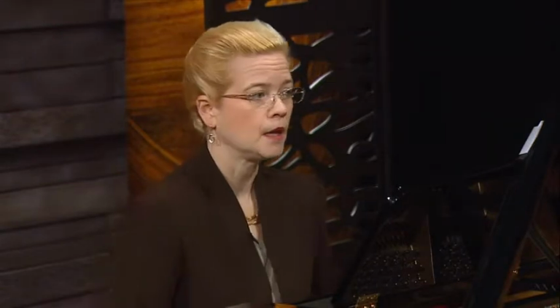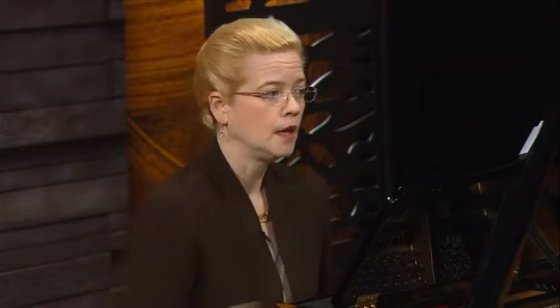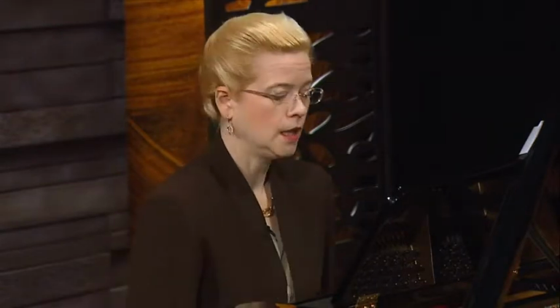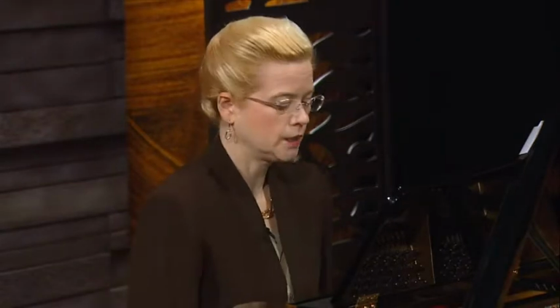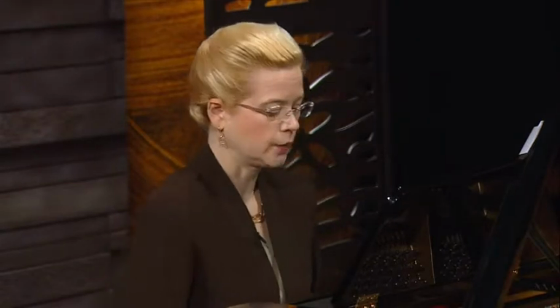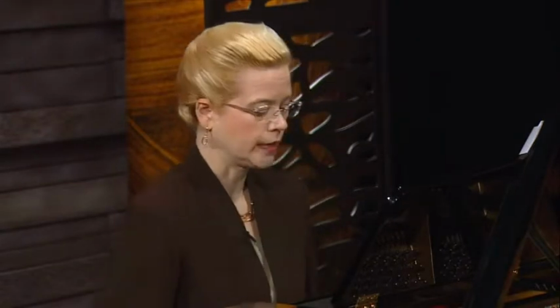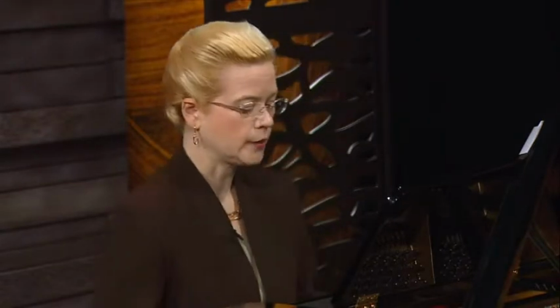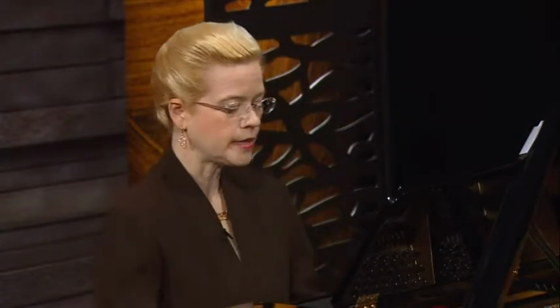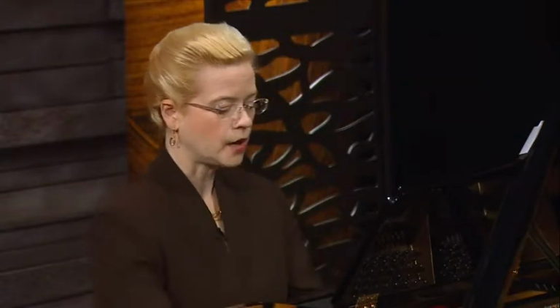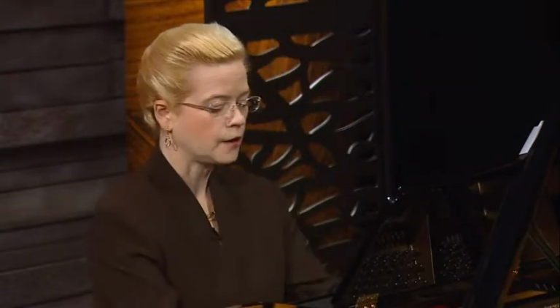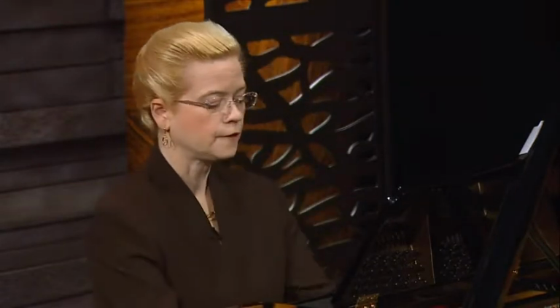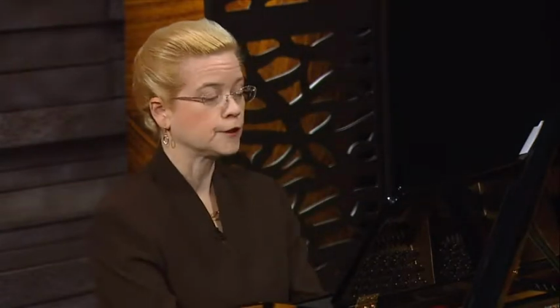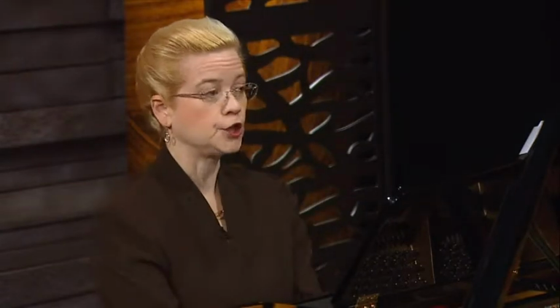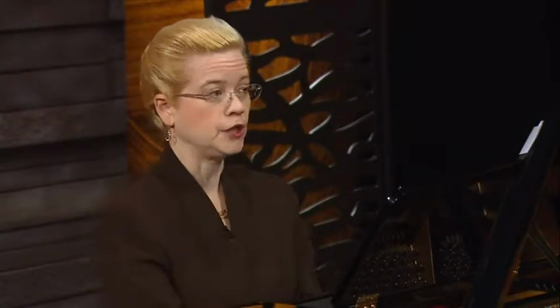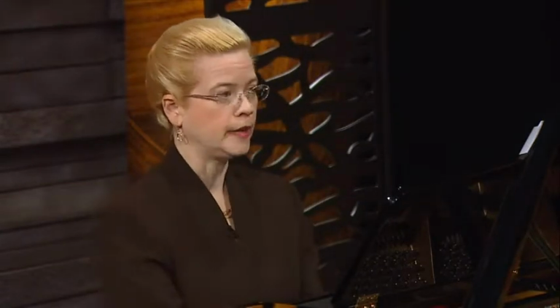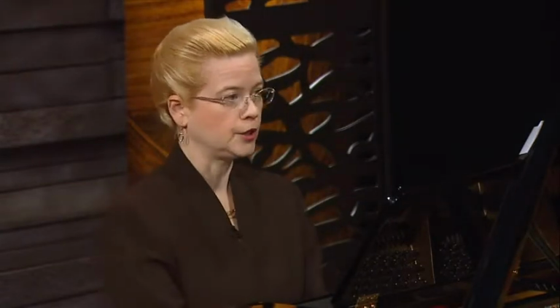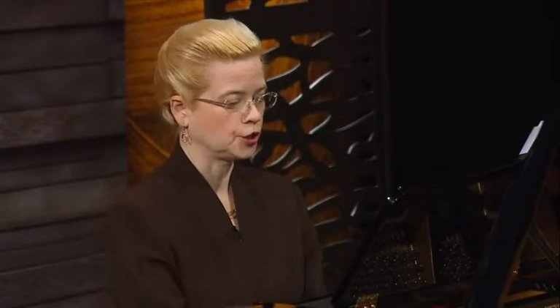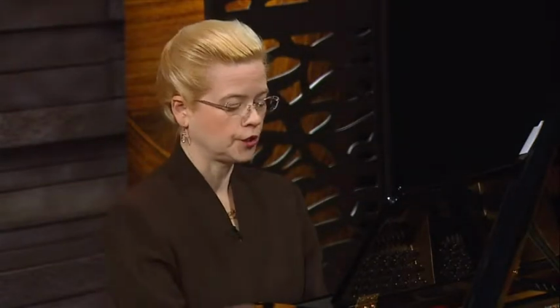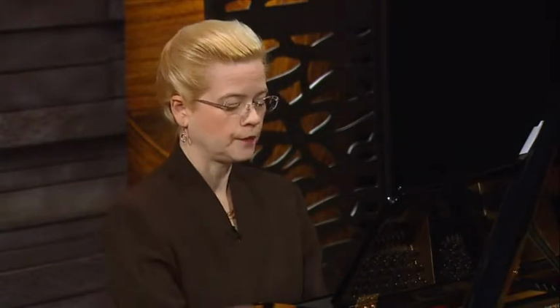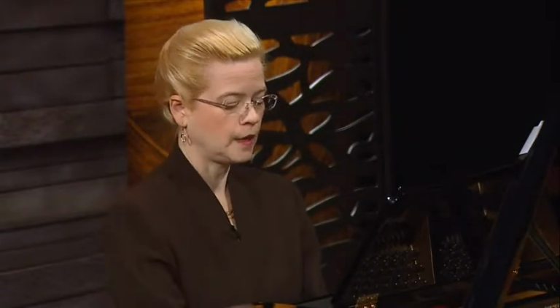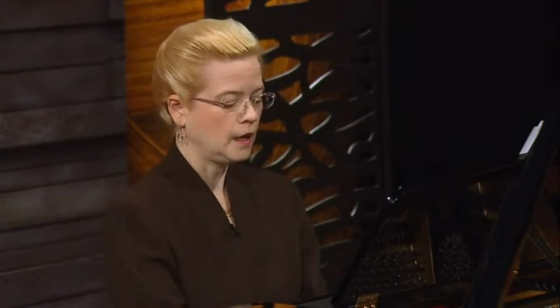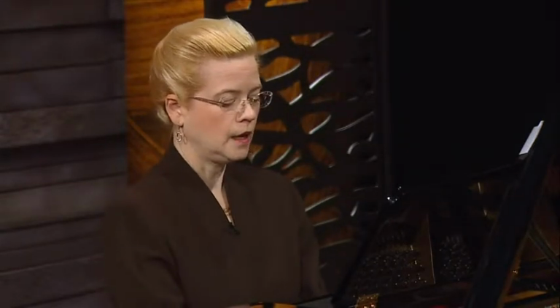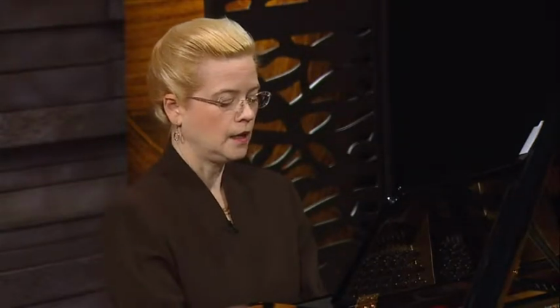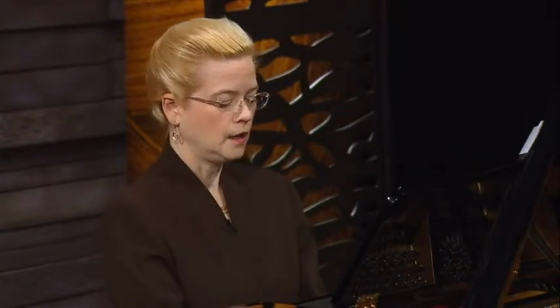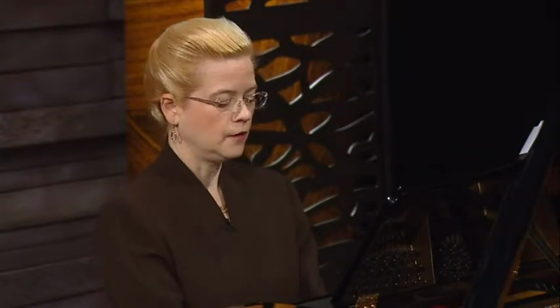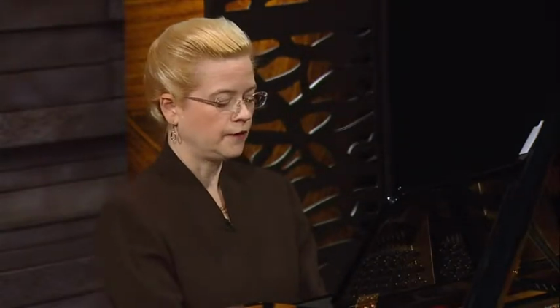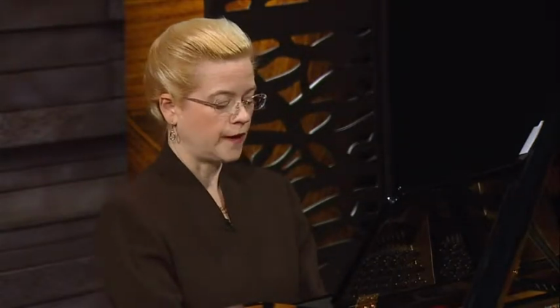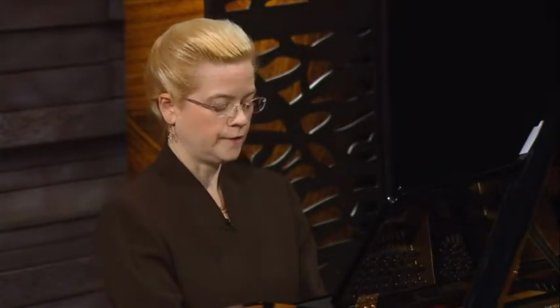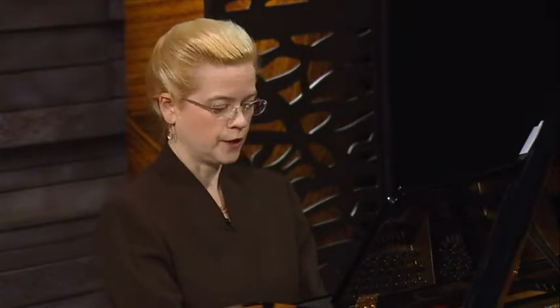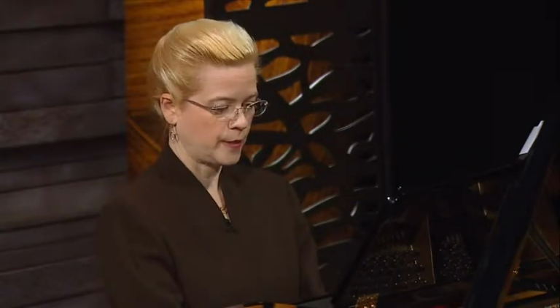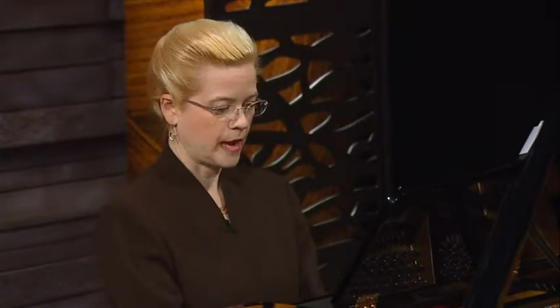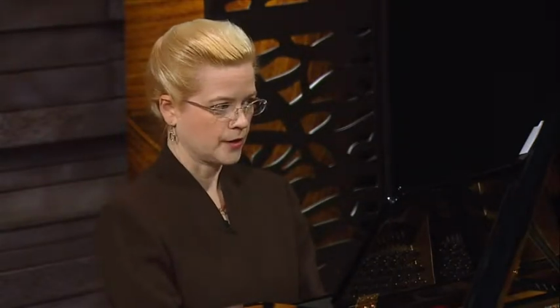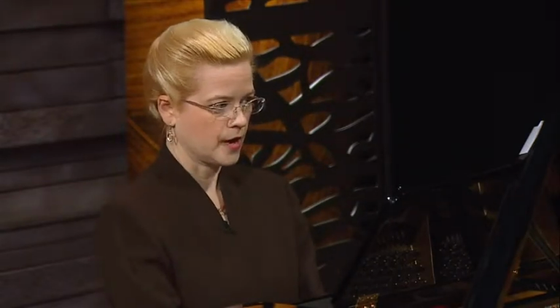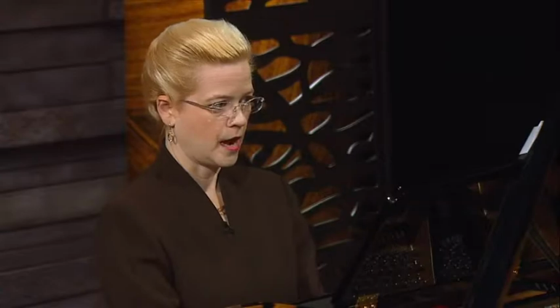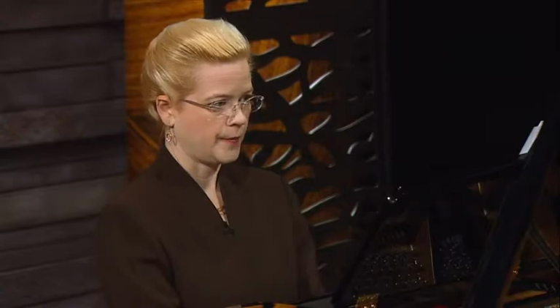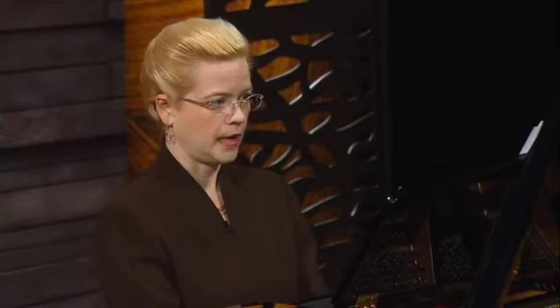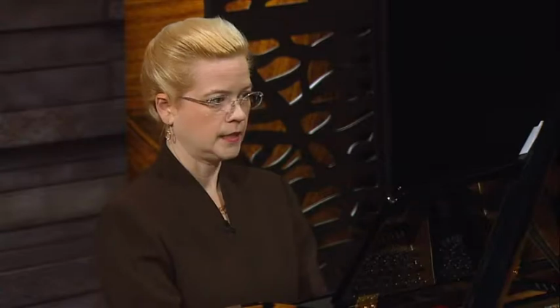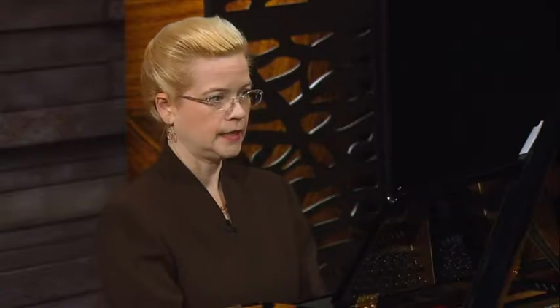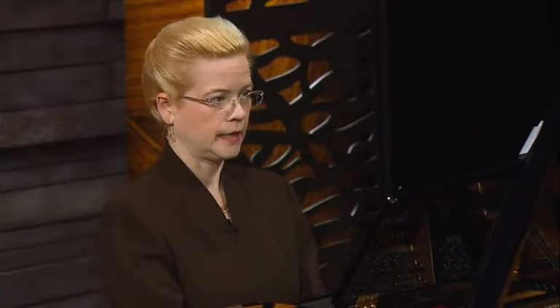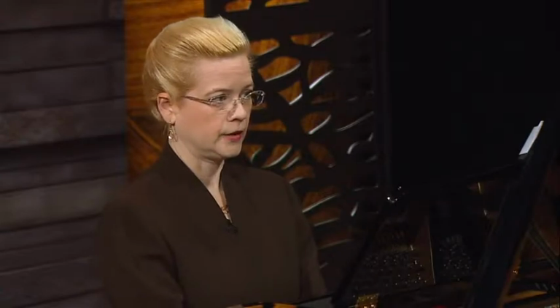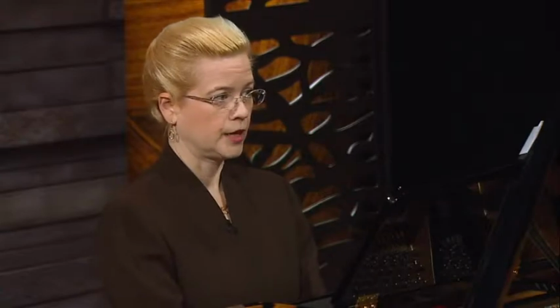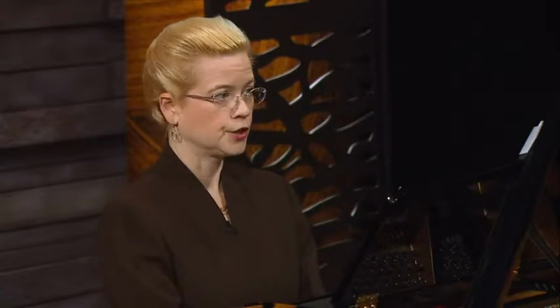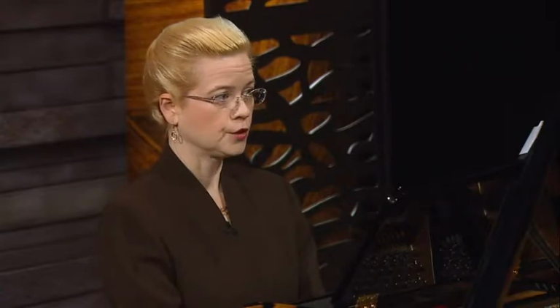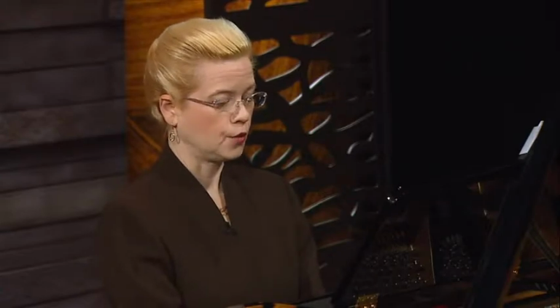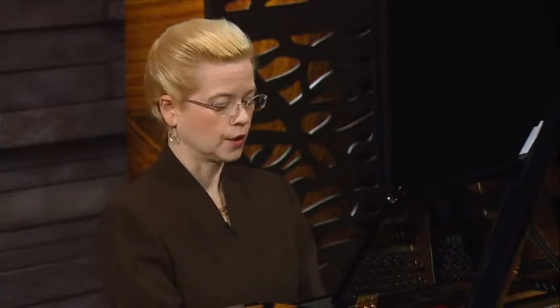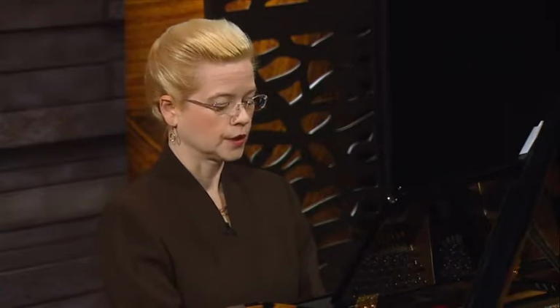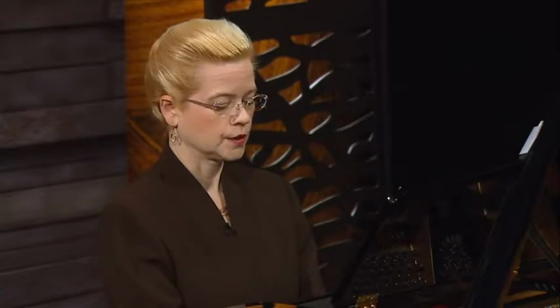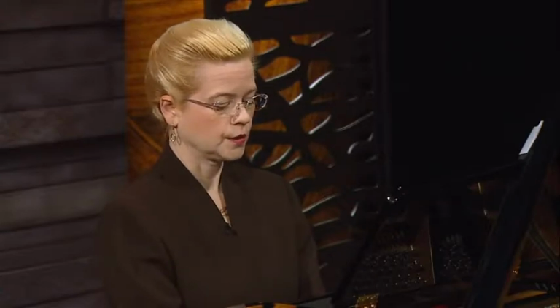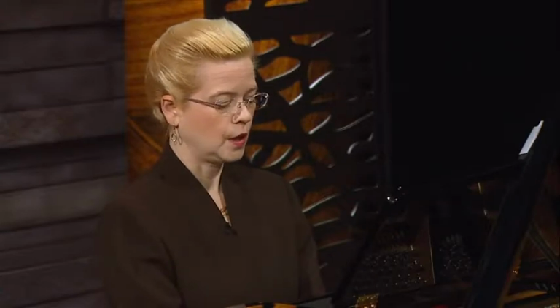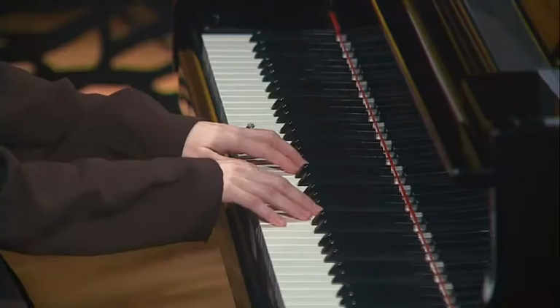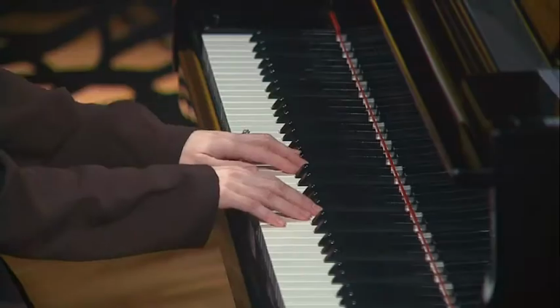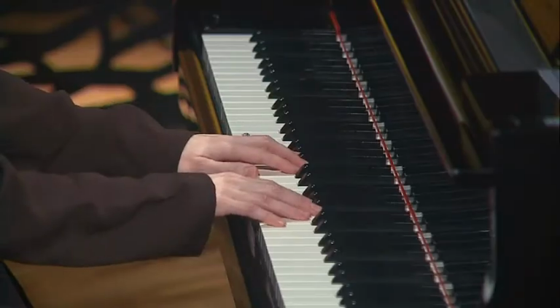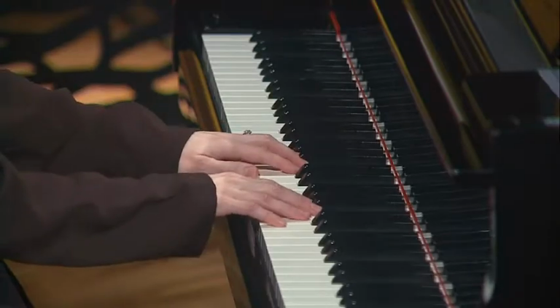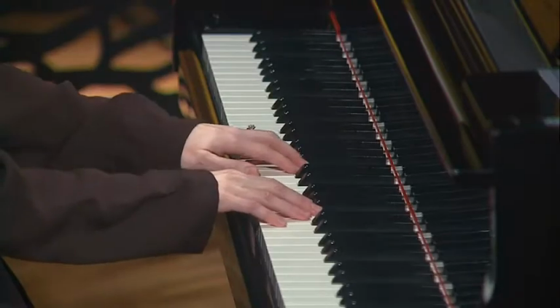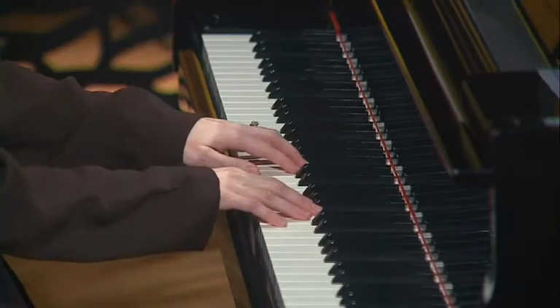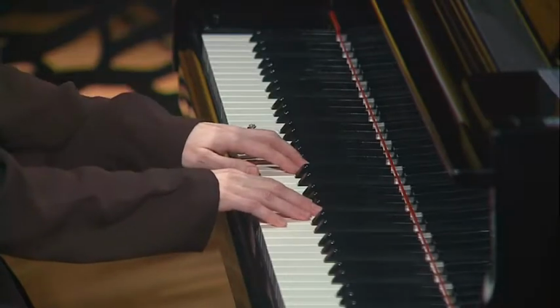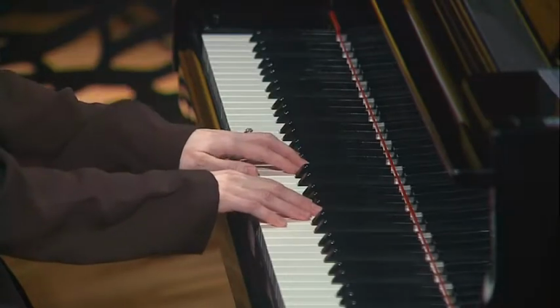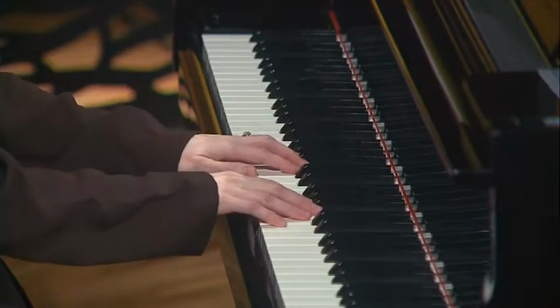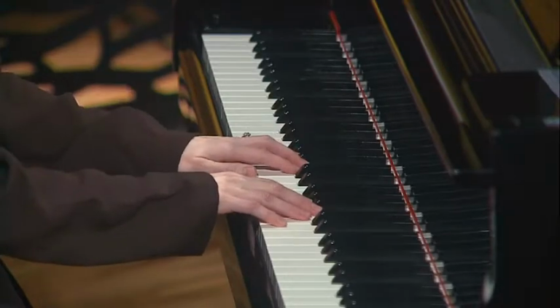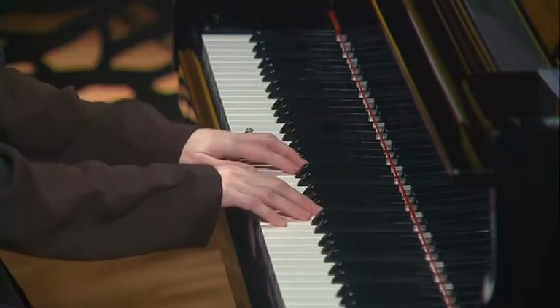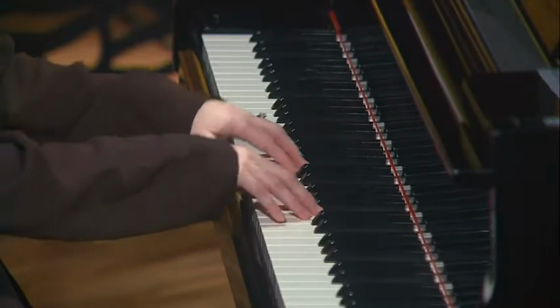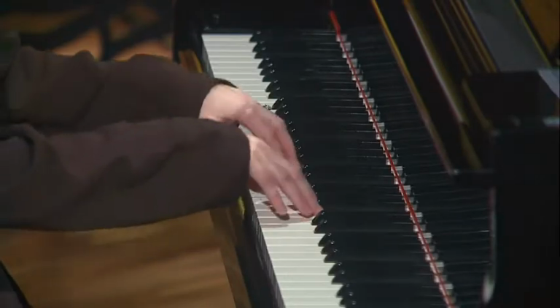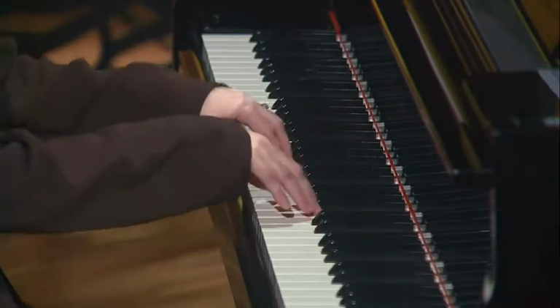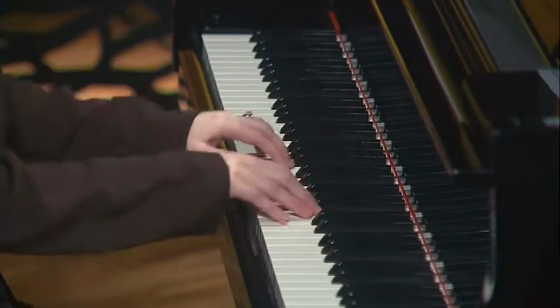So here we are for G major. Five-finger pattern up and down and your chords.